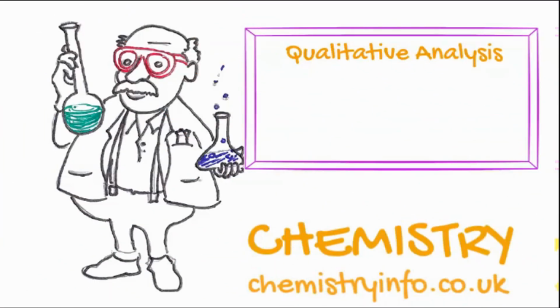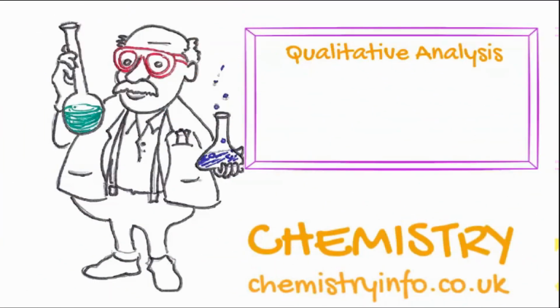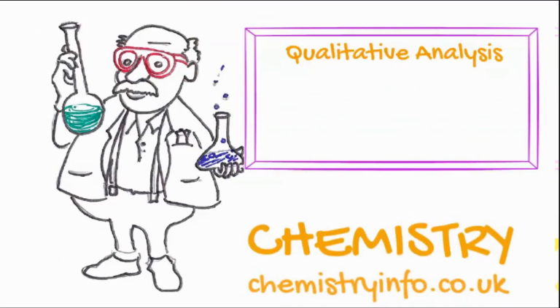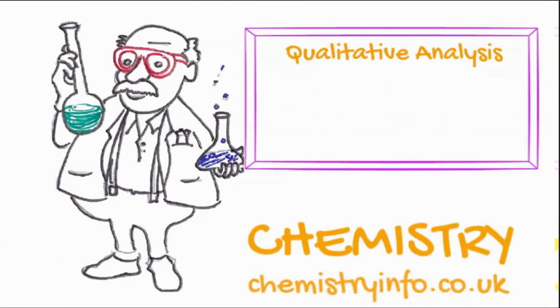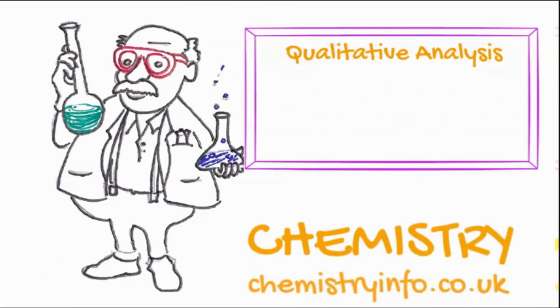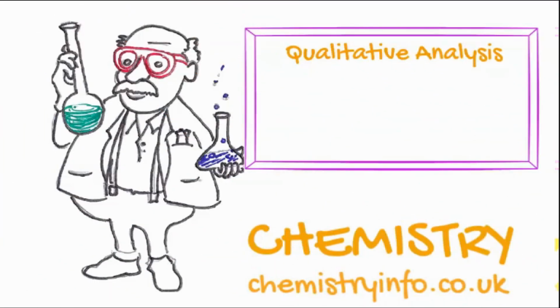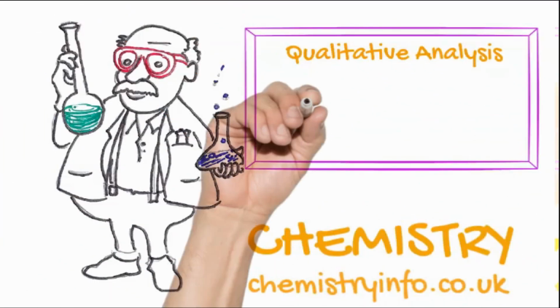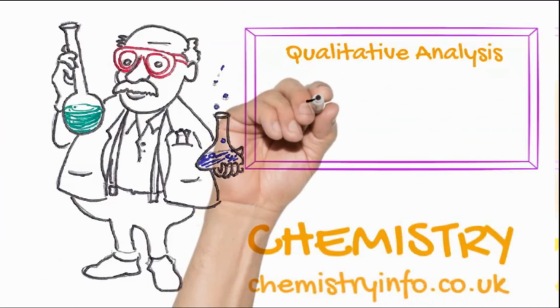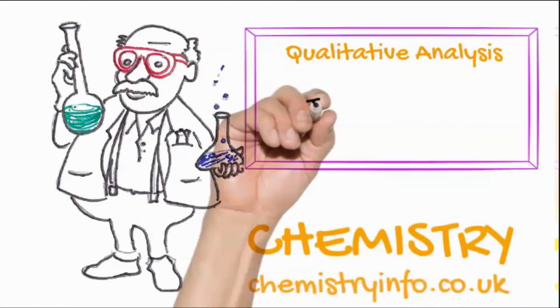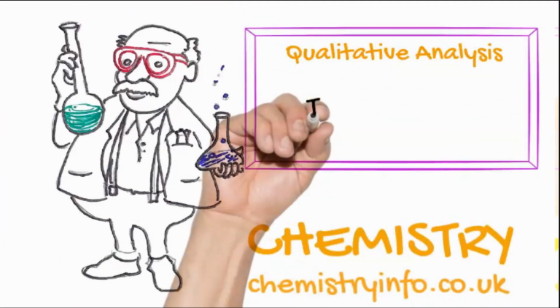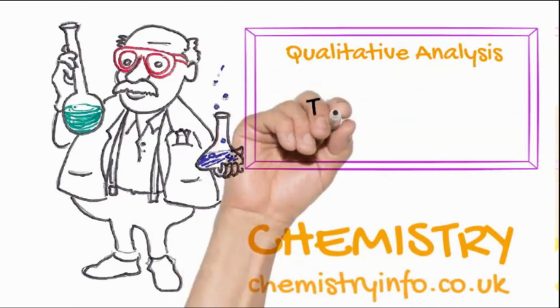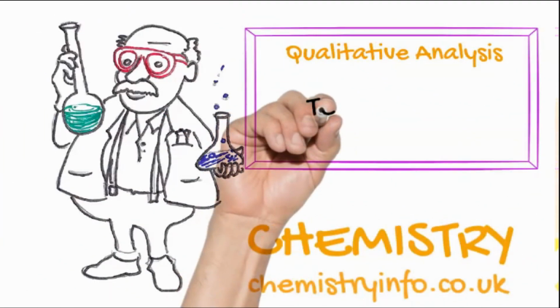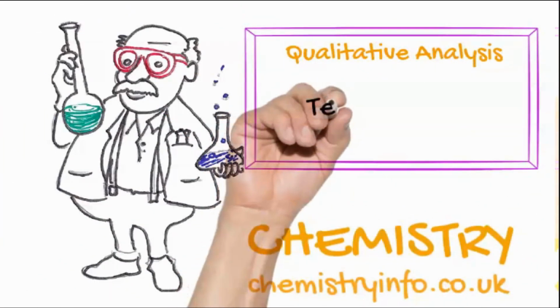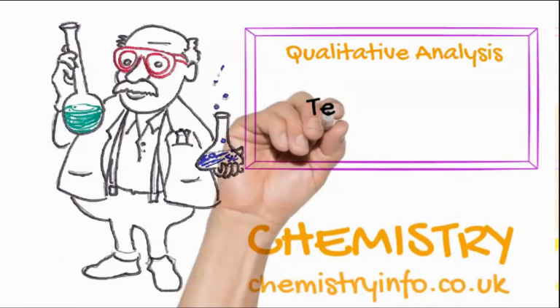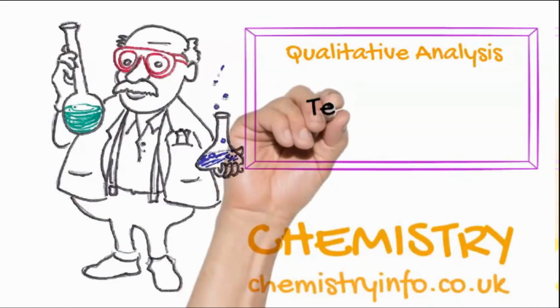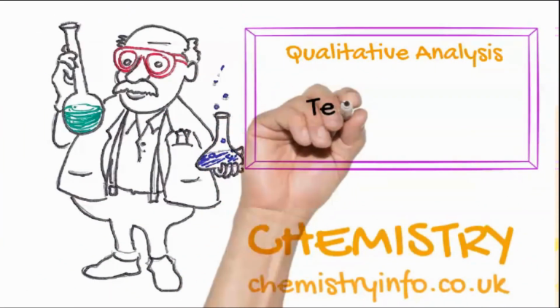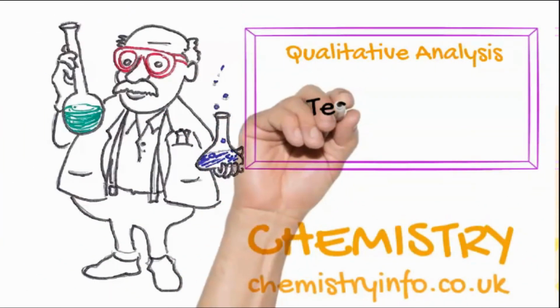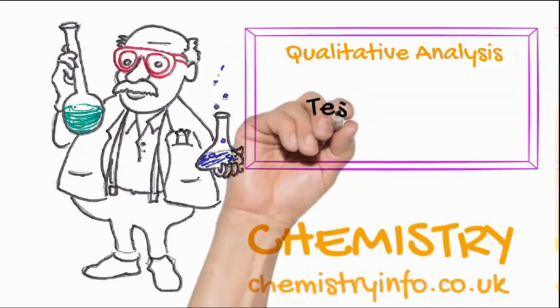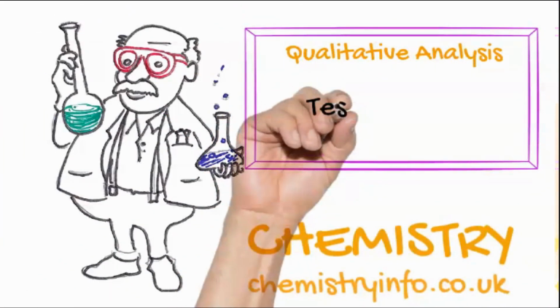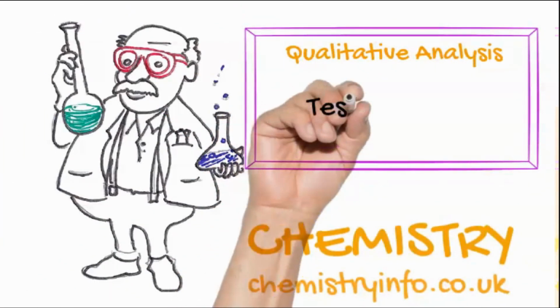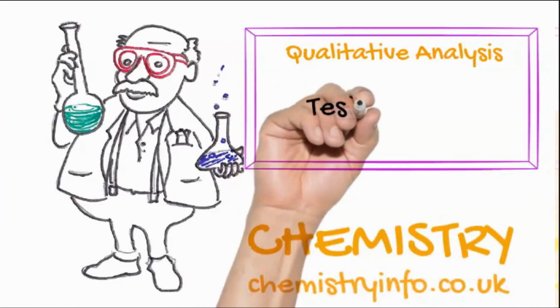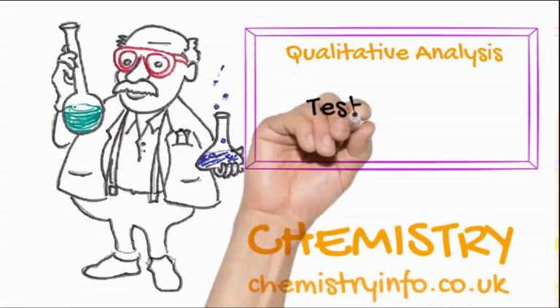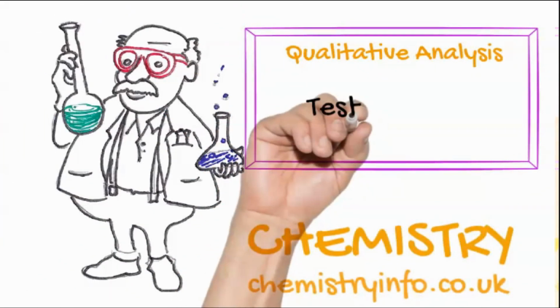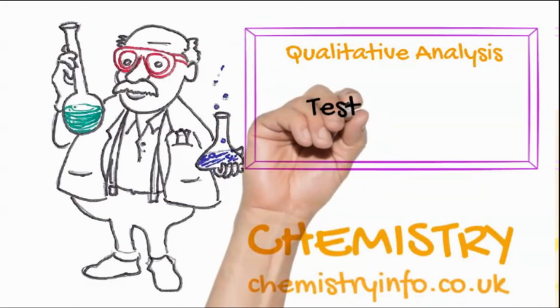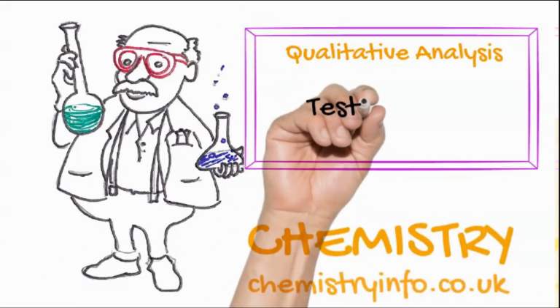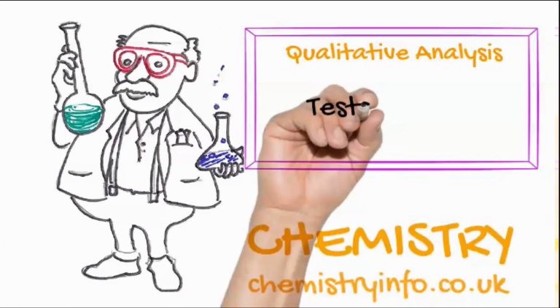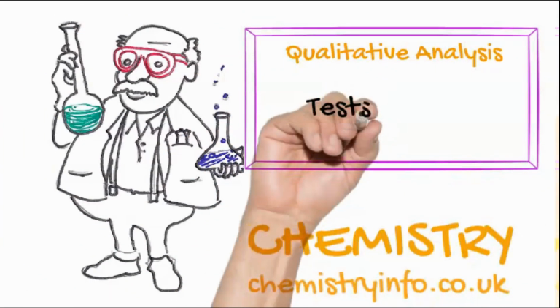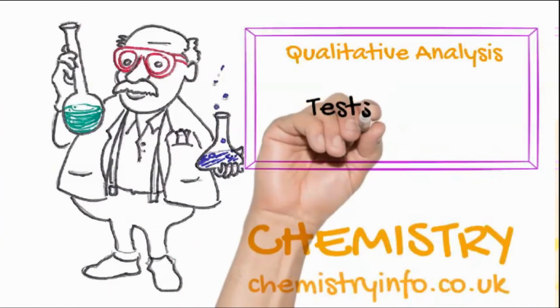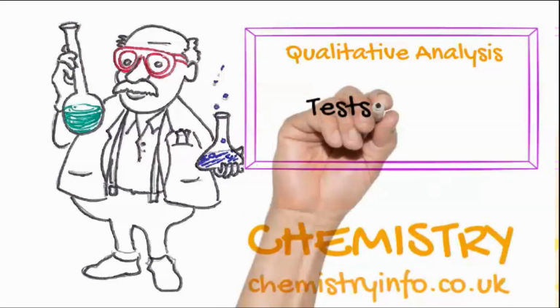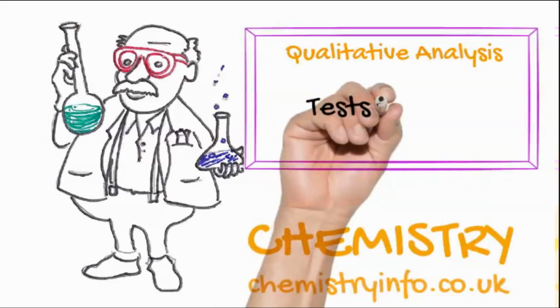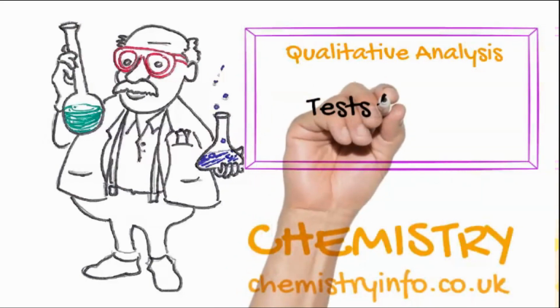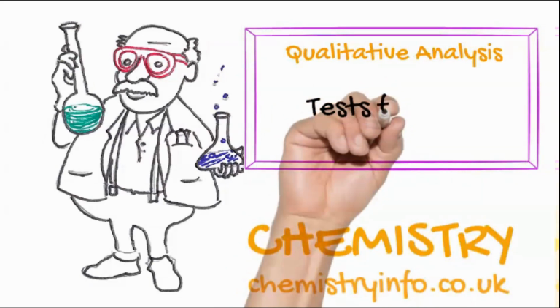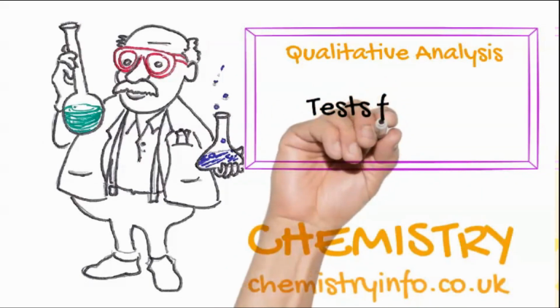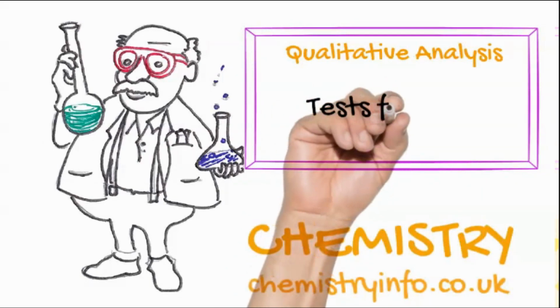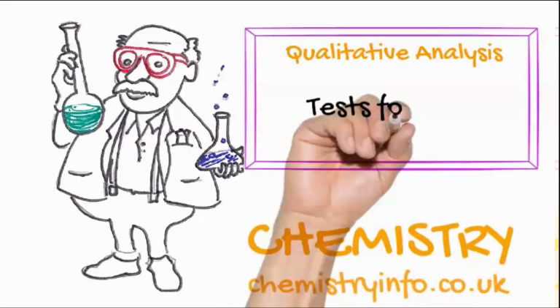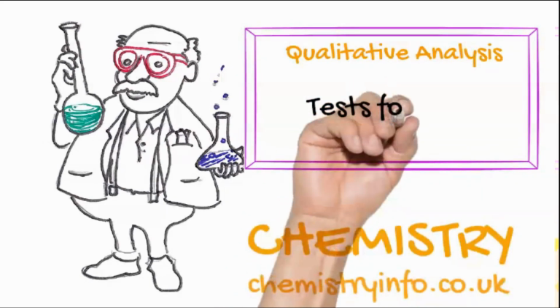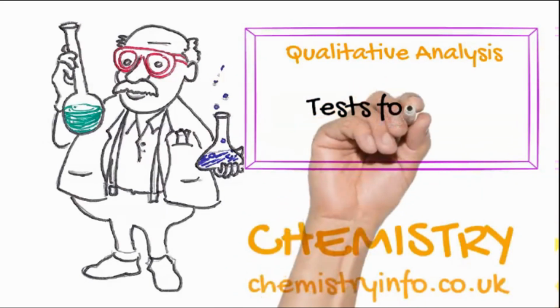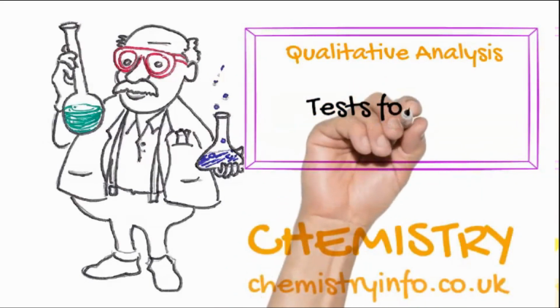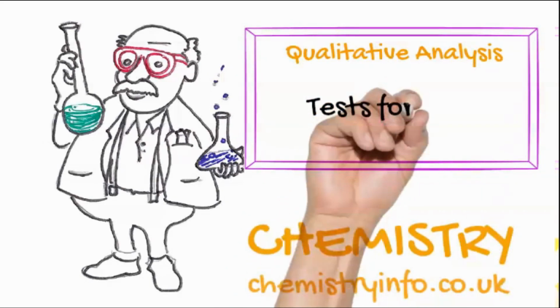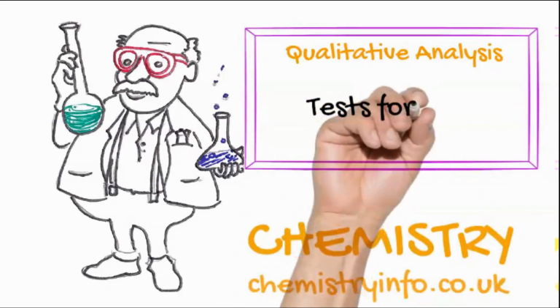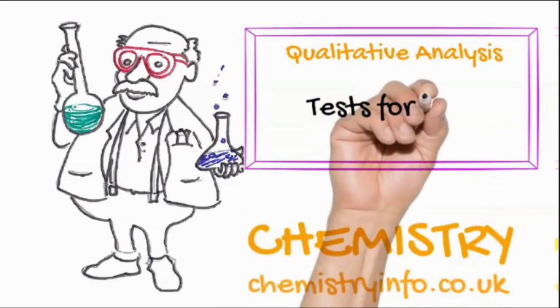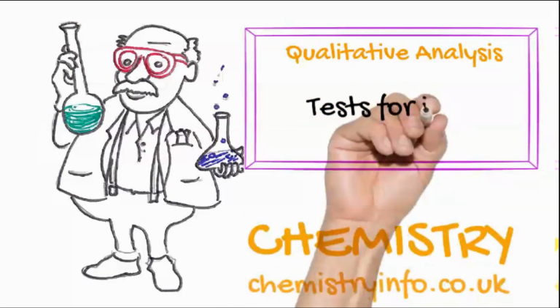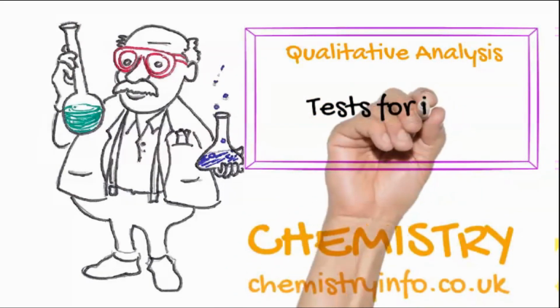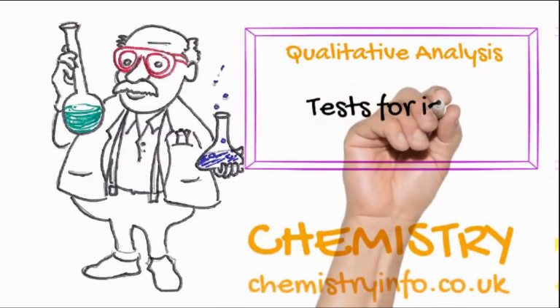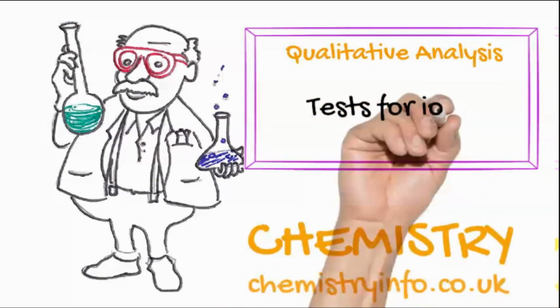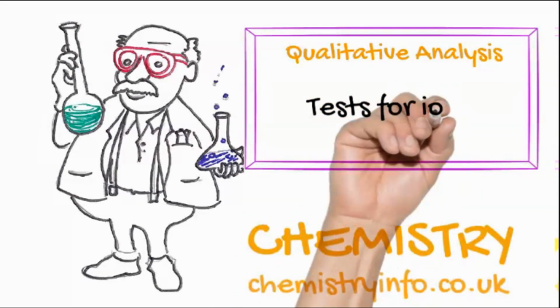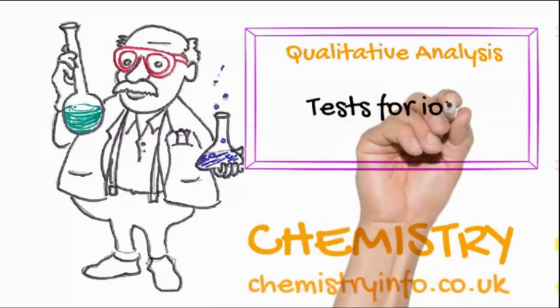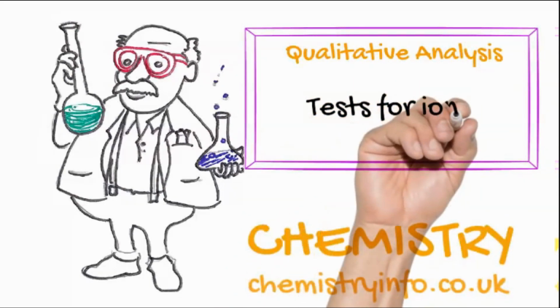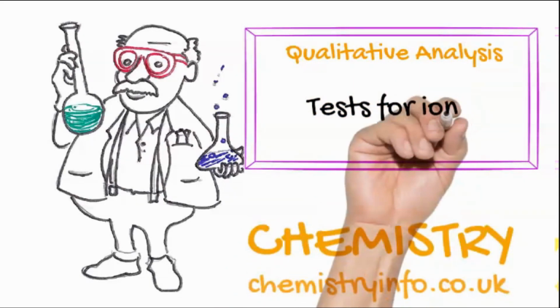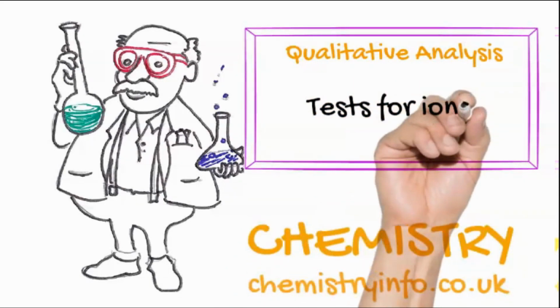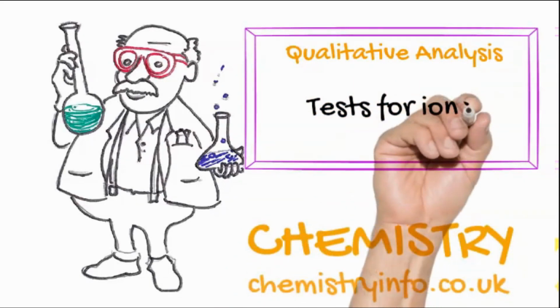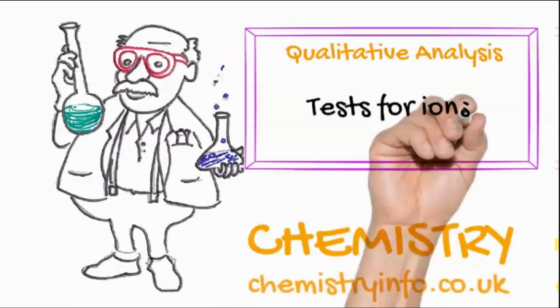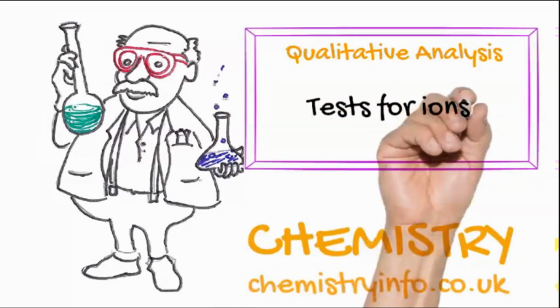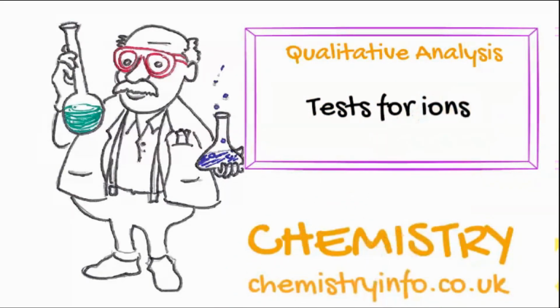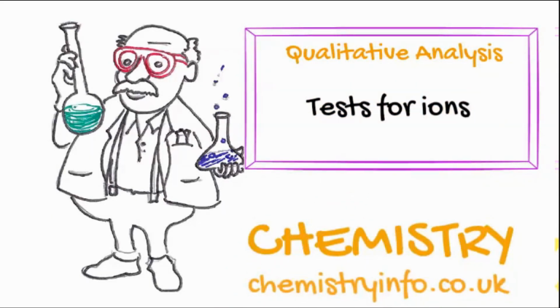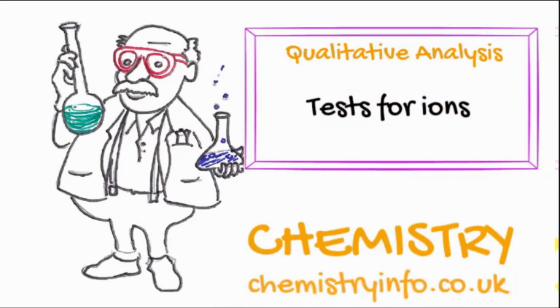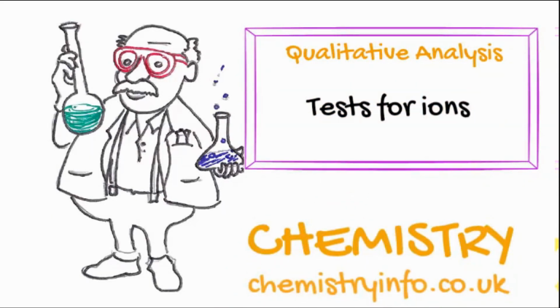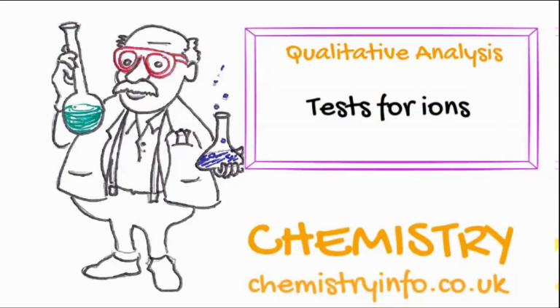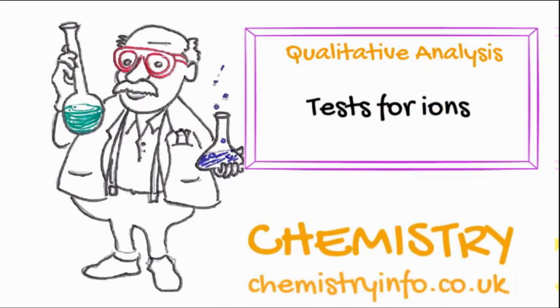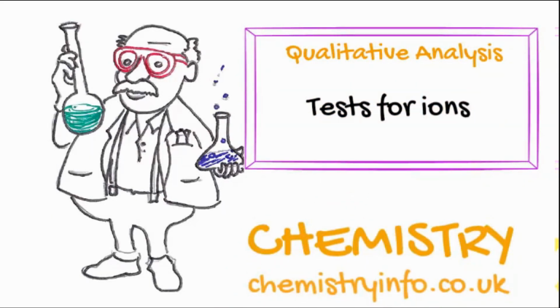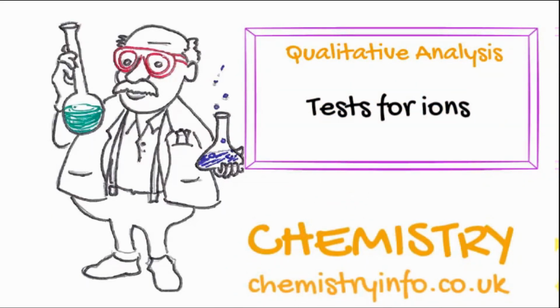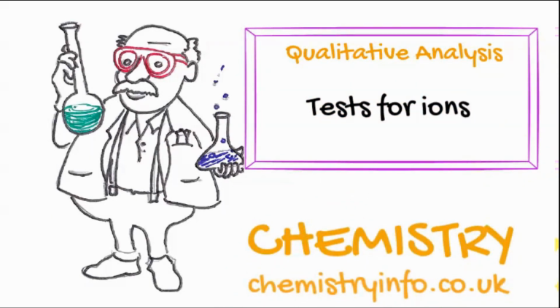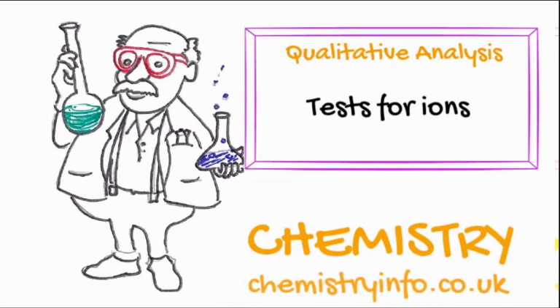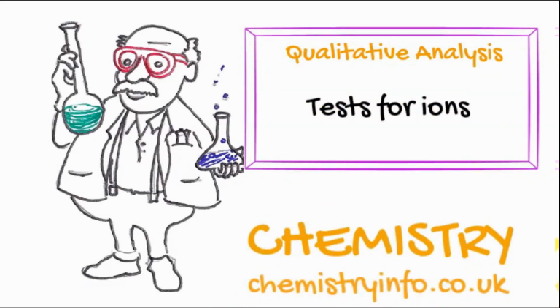Chemistryinfo.co.uk — Qualitative analysis: Testing for ions.